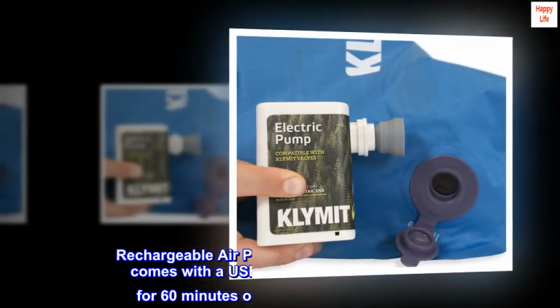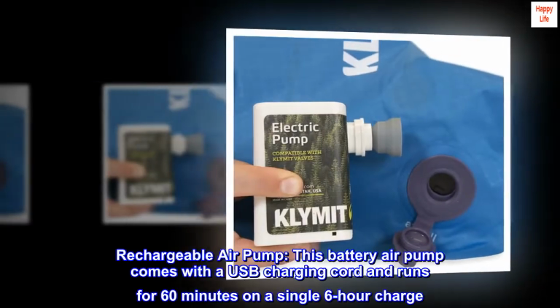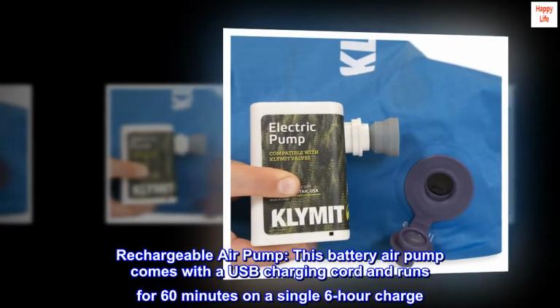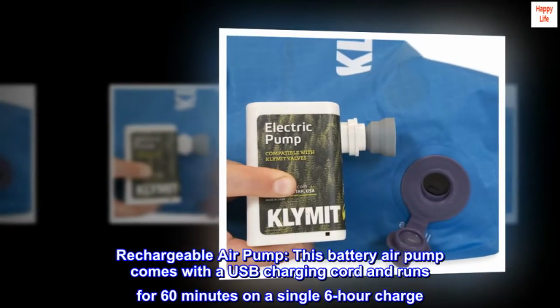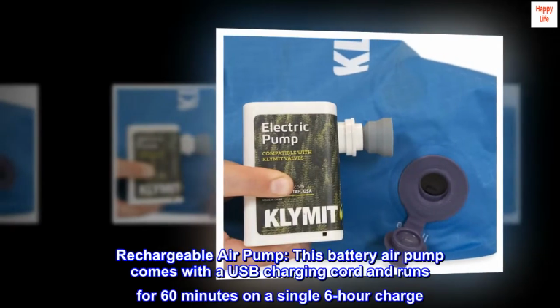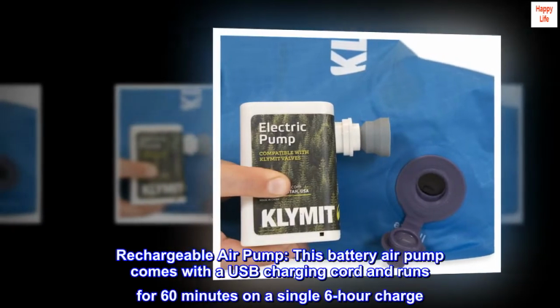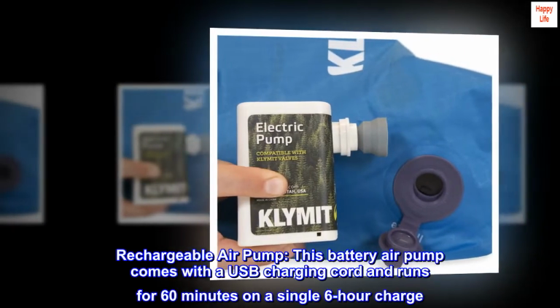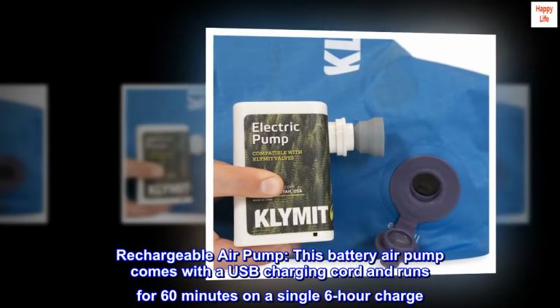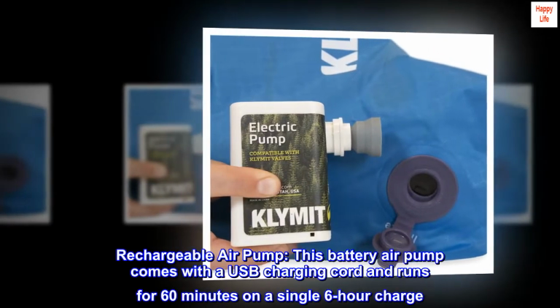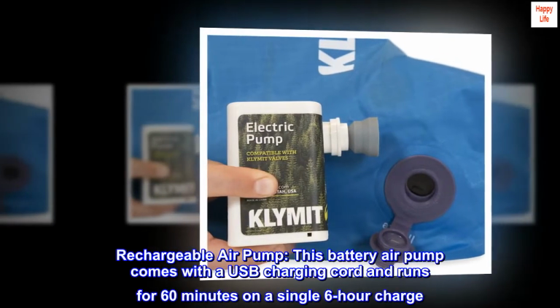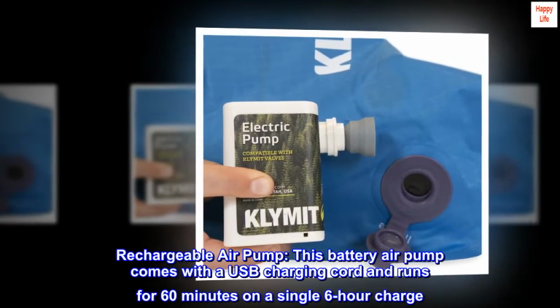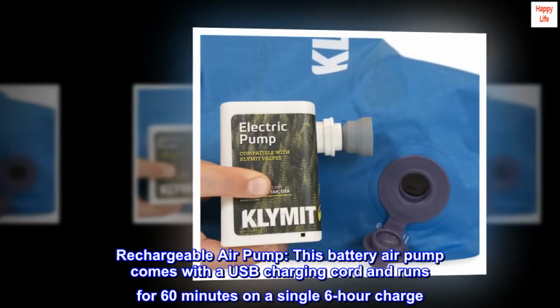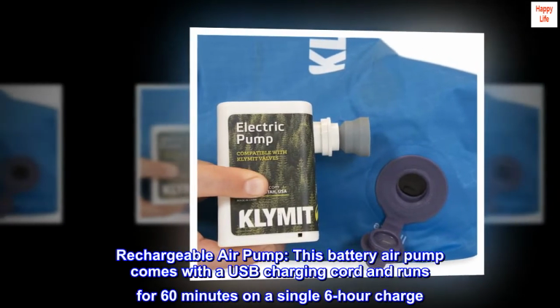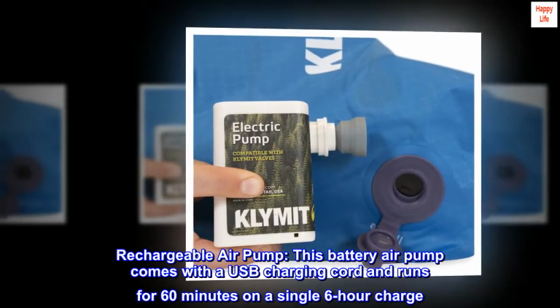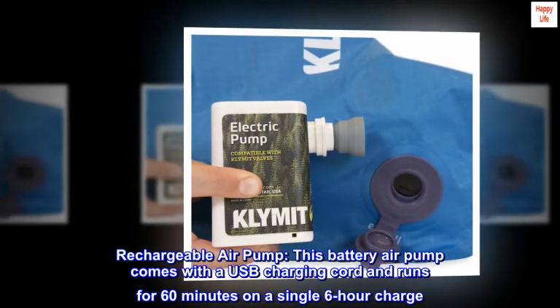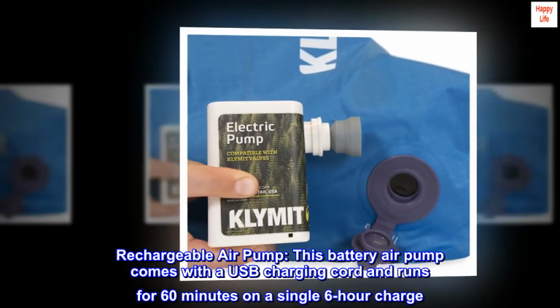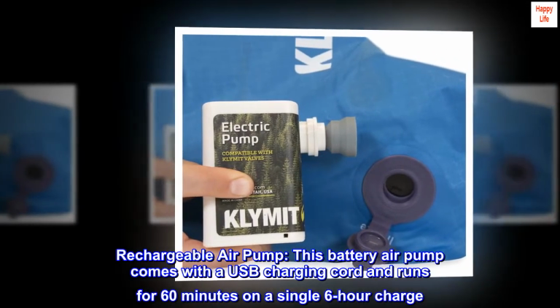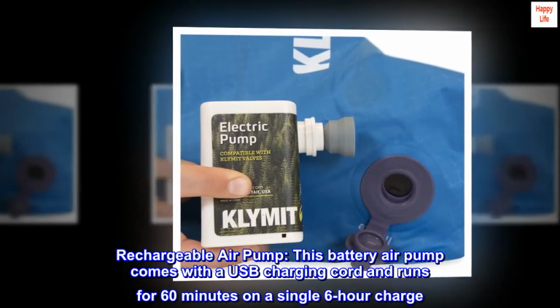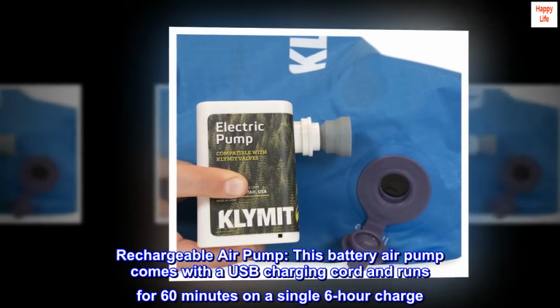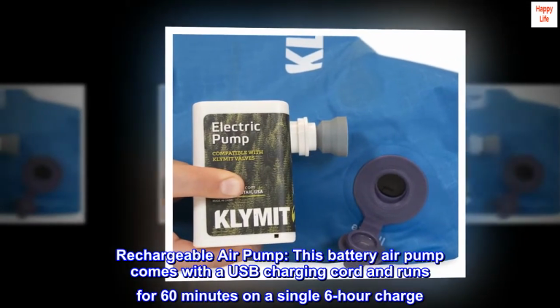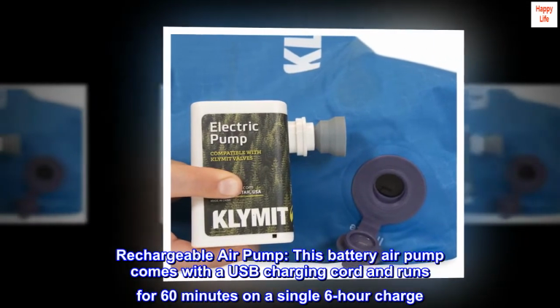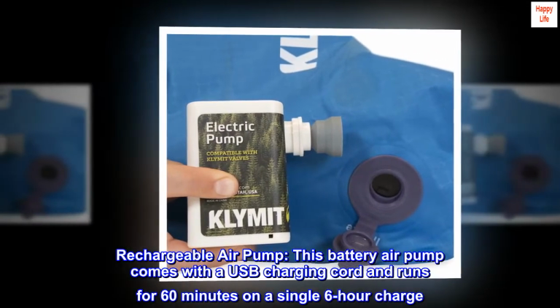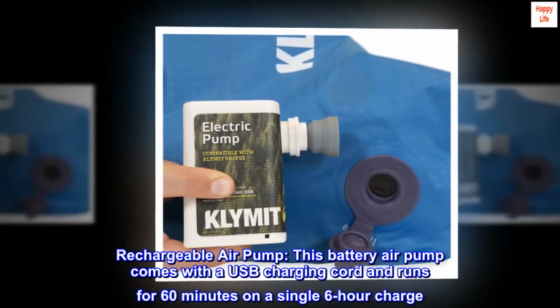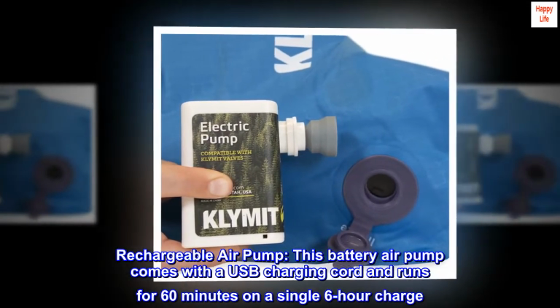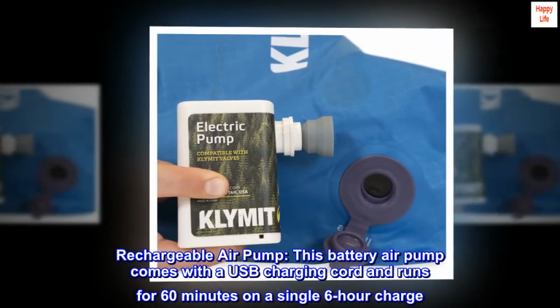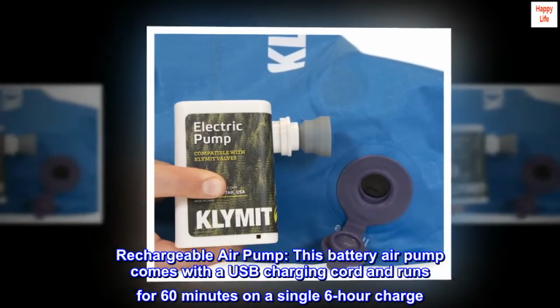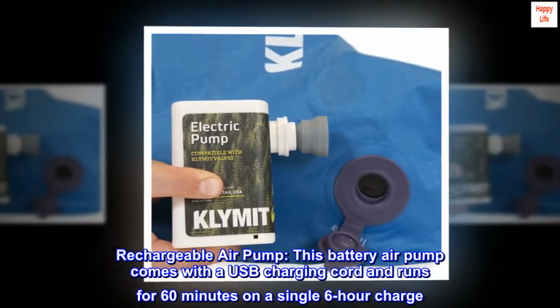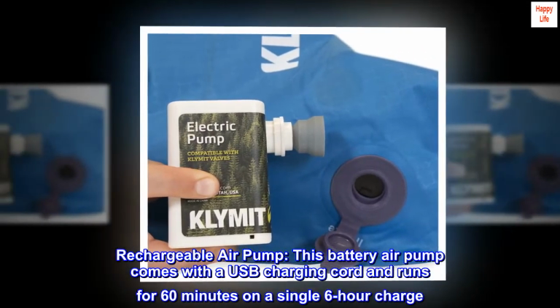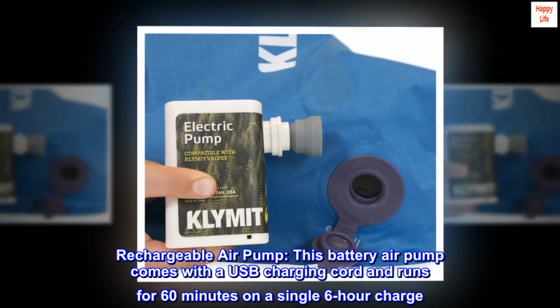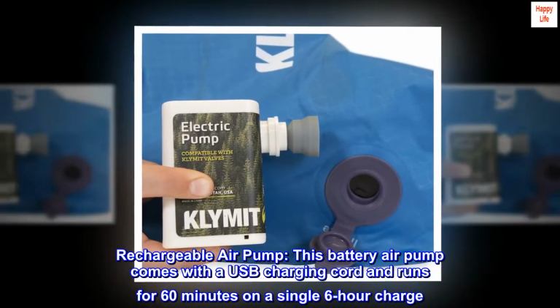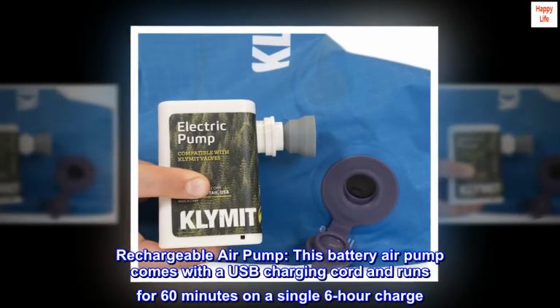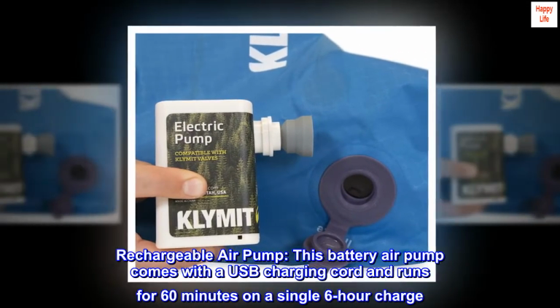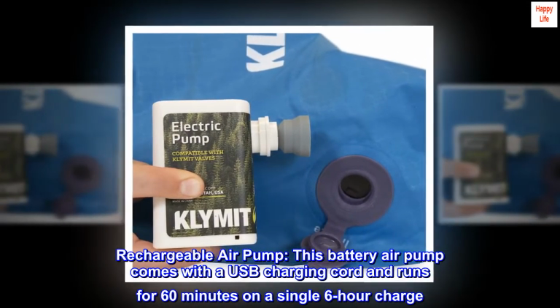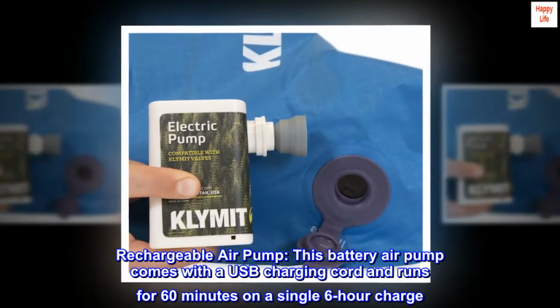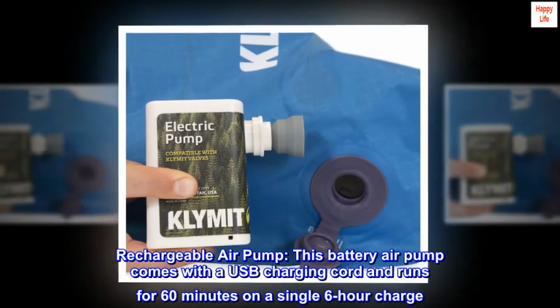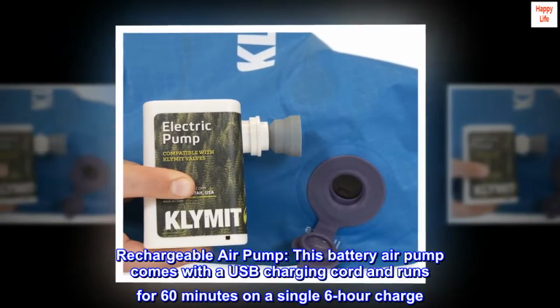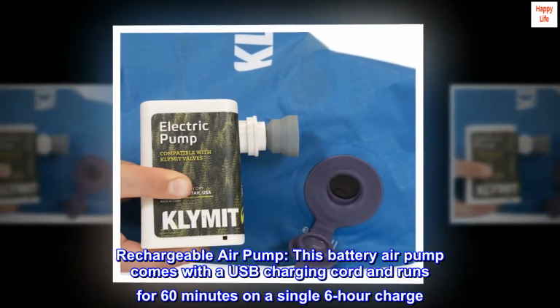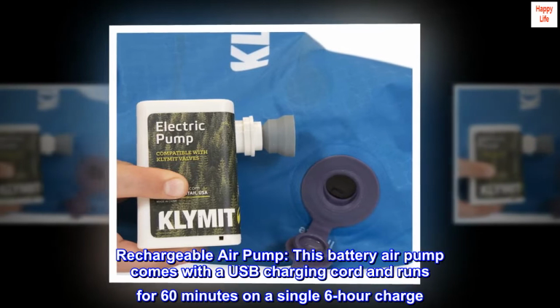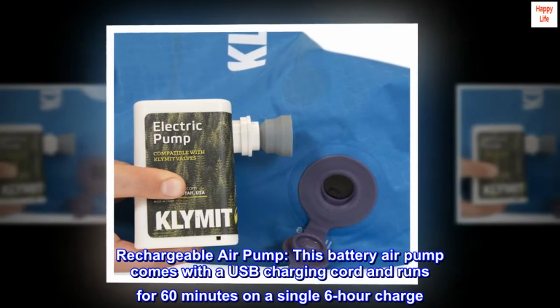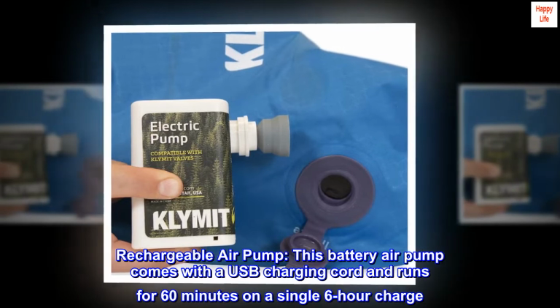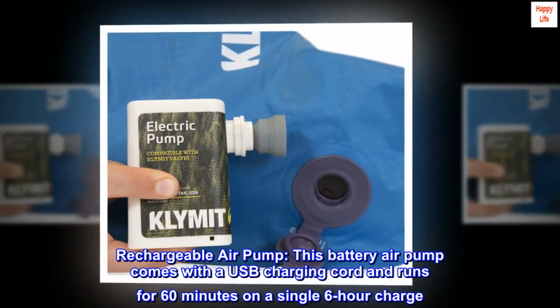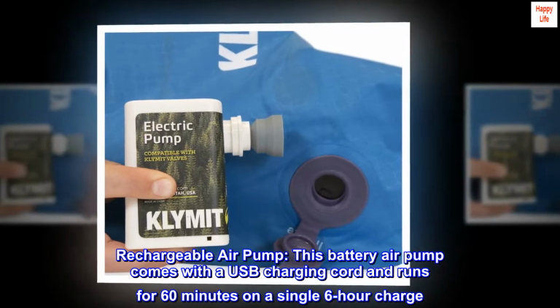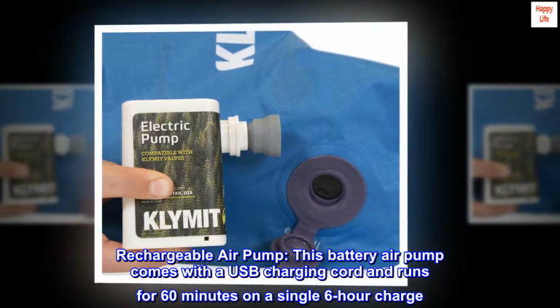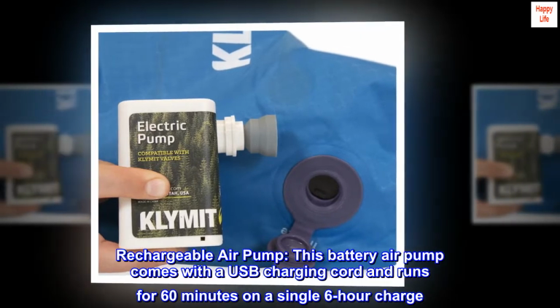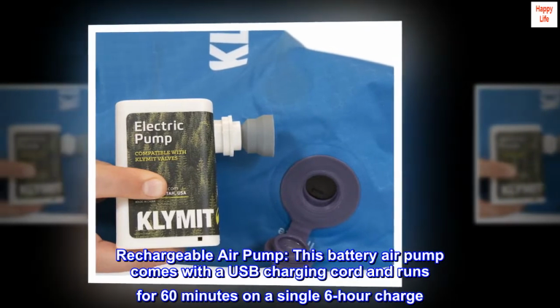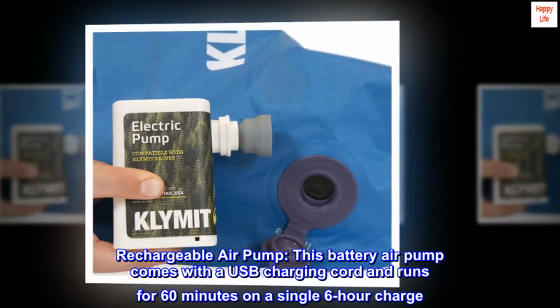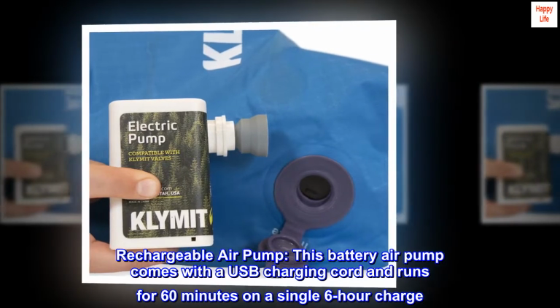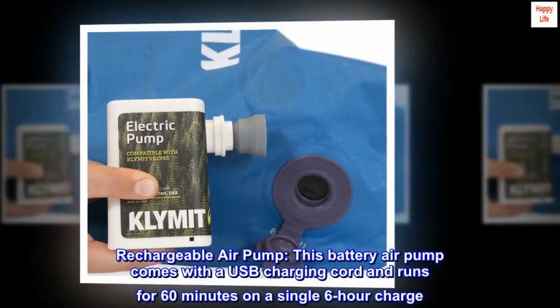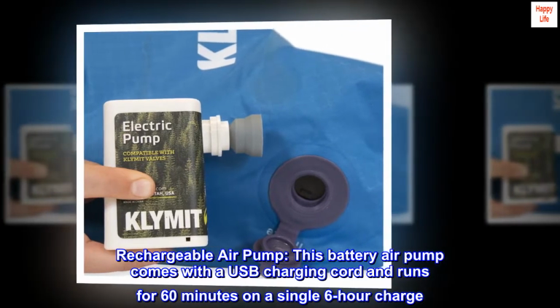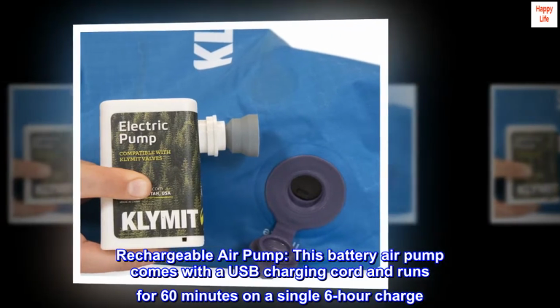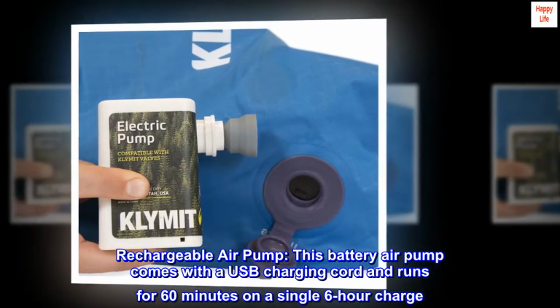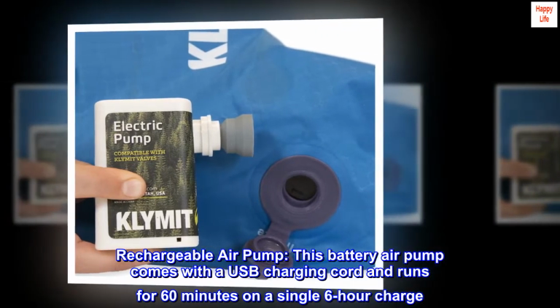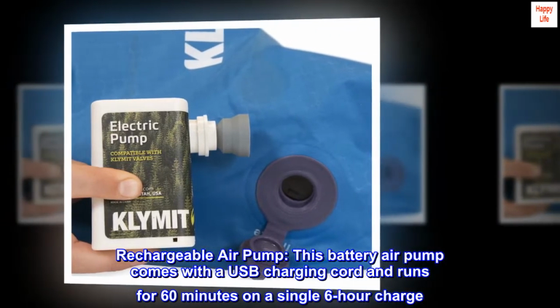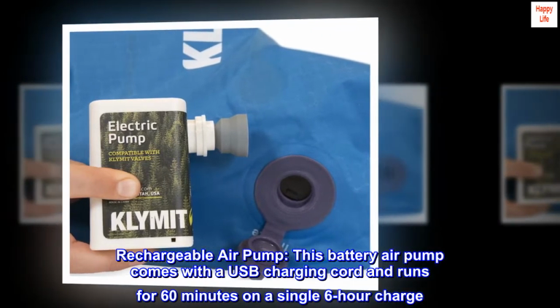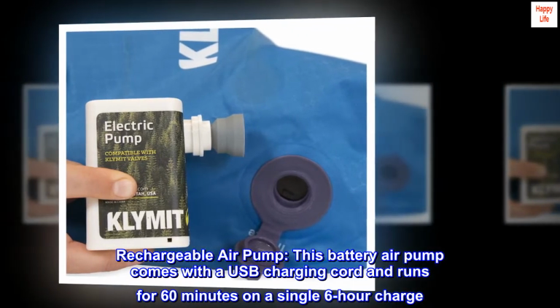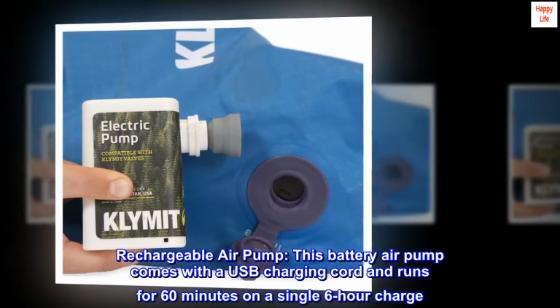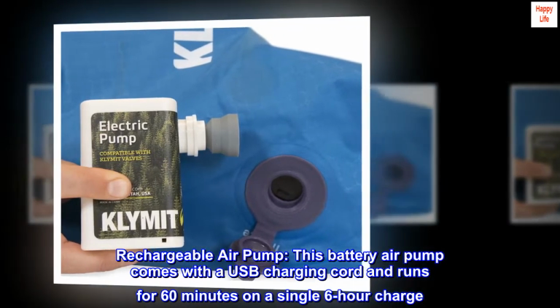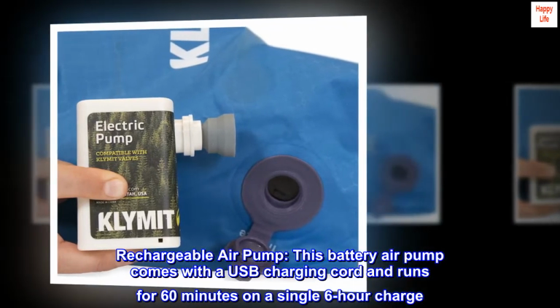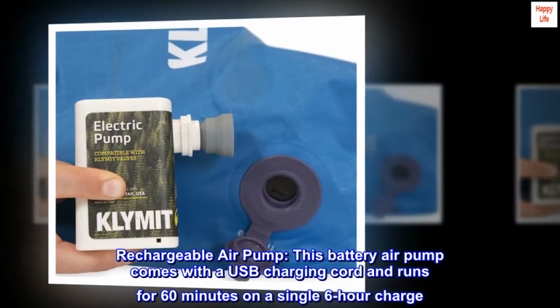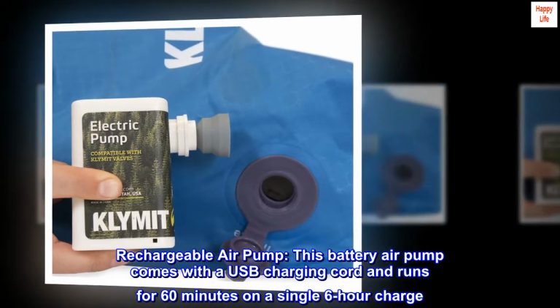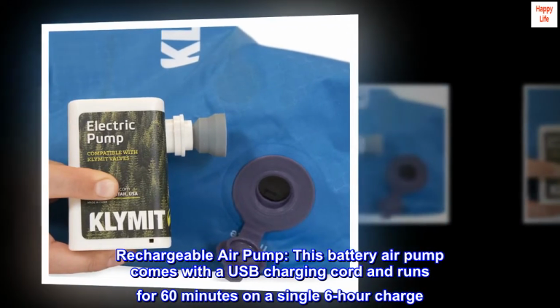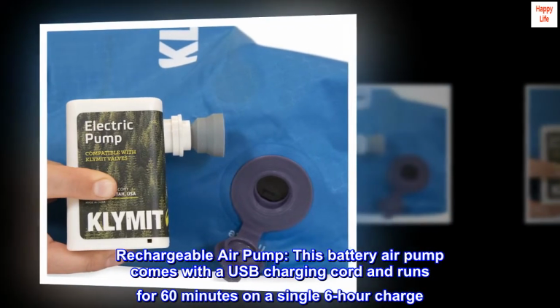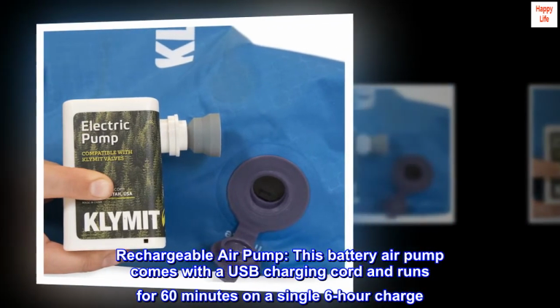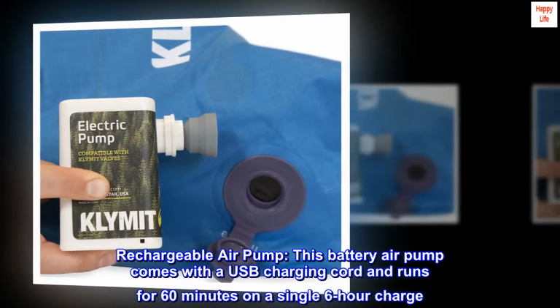Rechargeable air pump. This battery air pump comes with a USB charging cord and runs for 60 minutes on a single 6-hour charge.